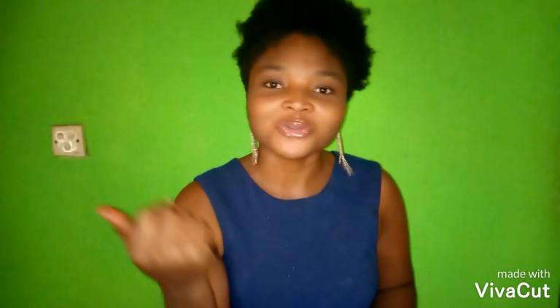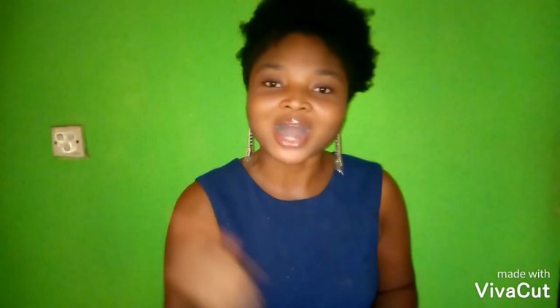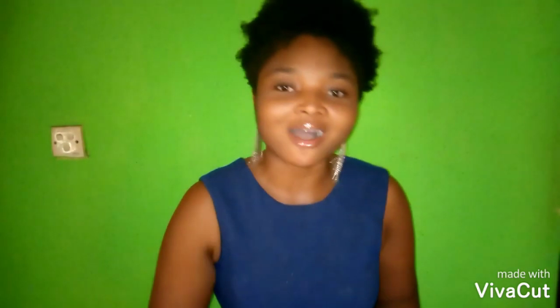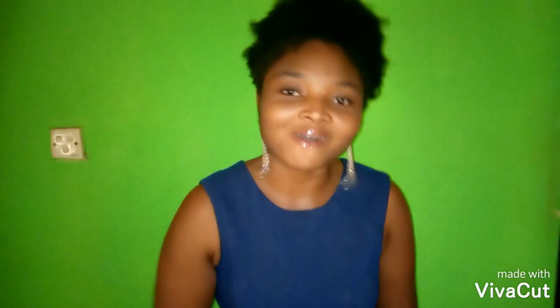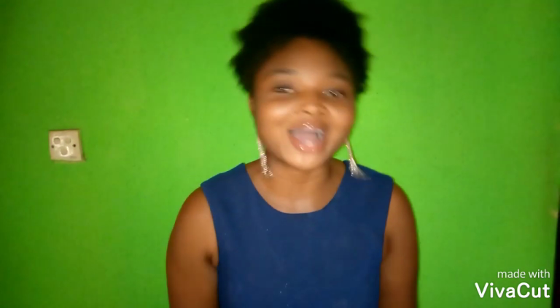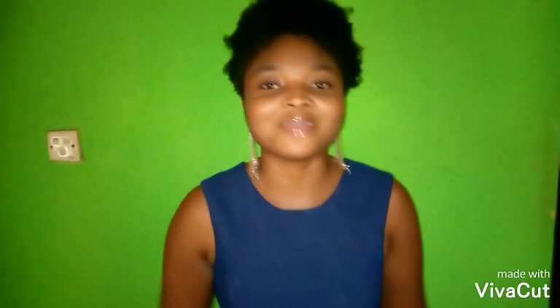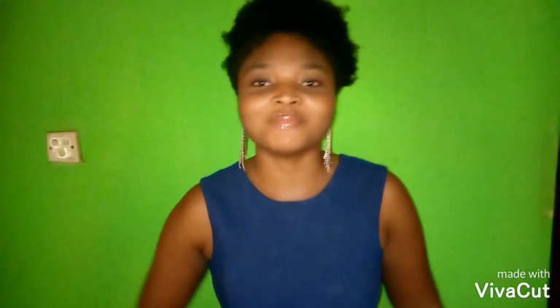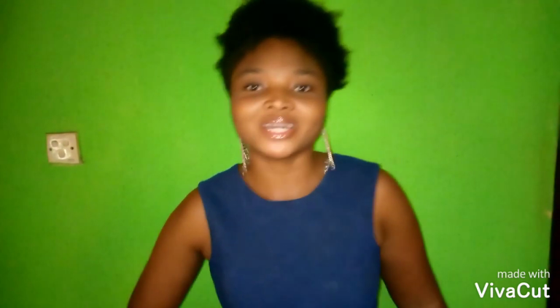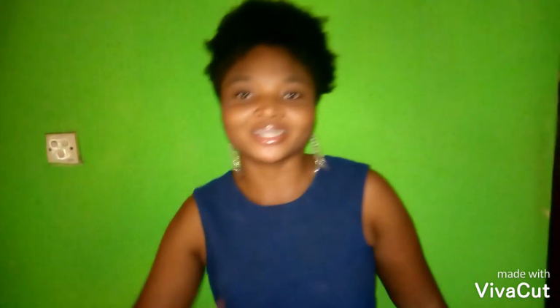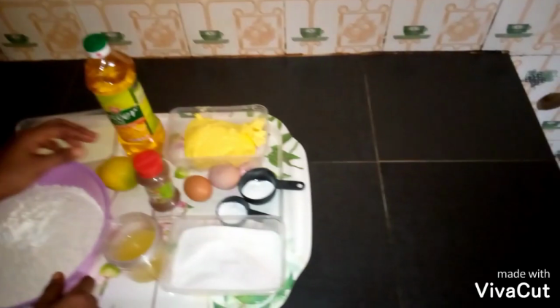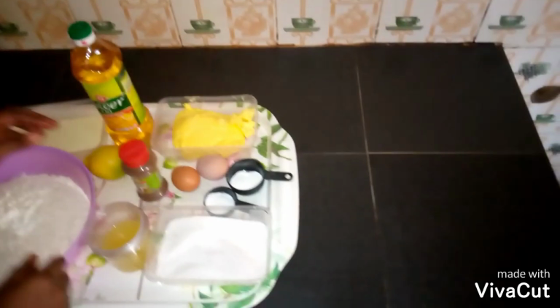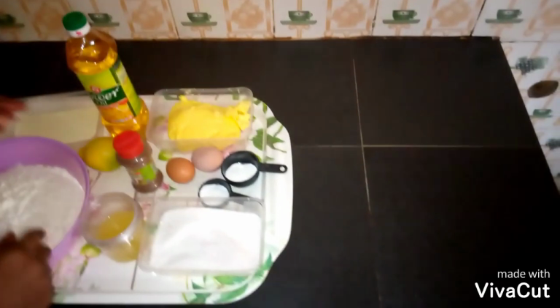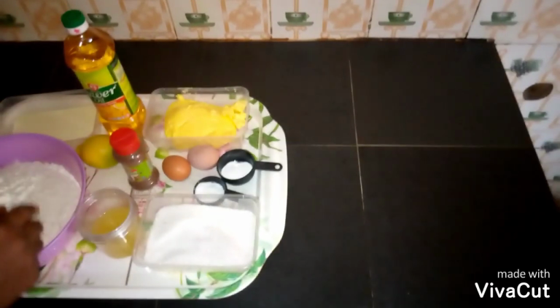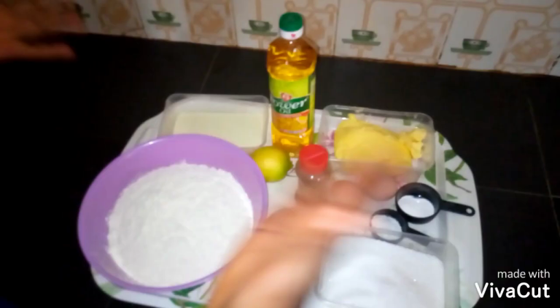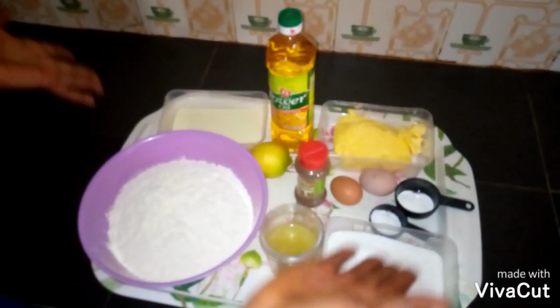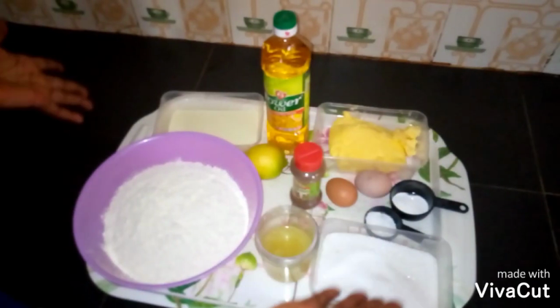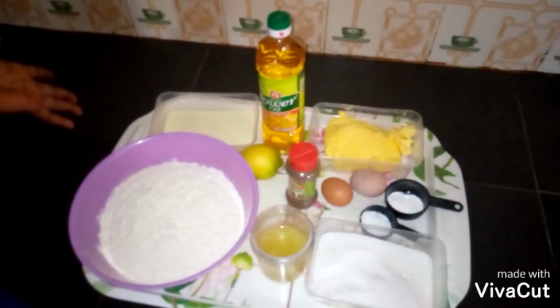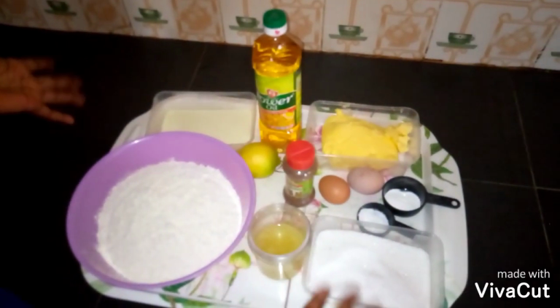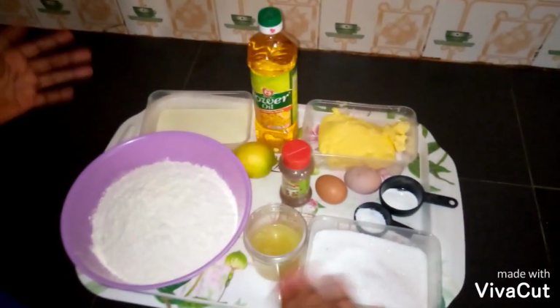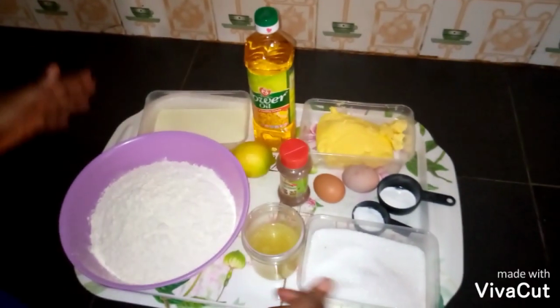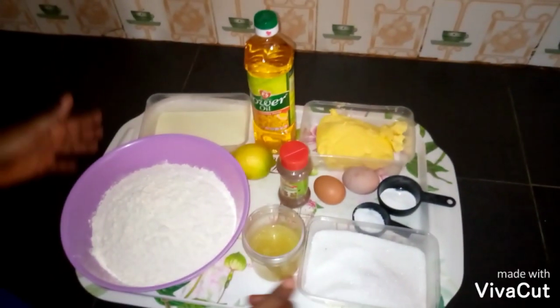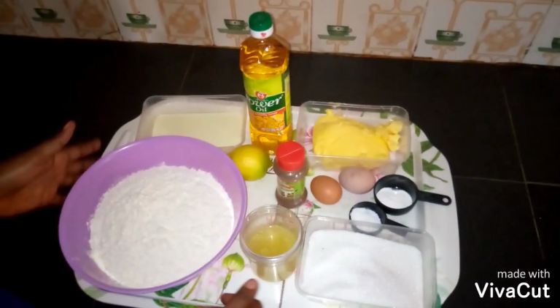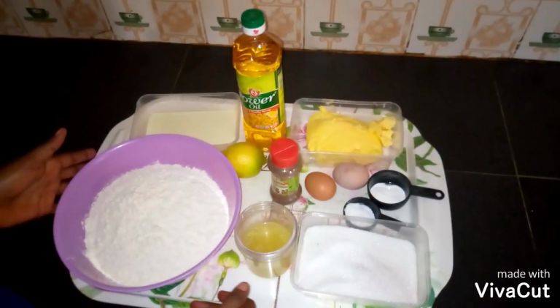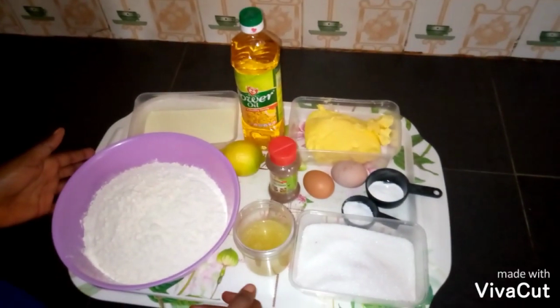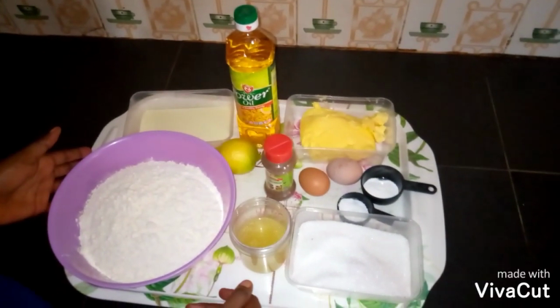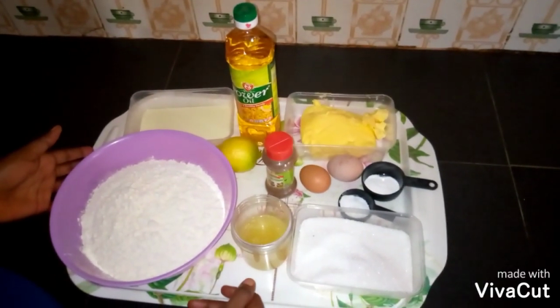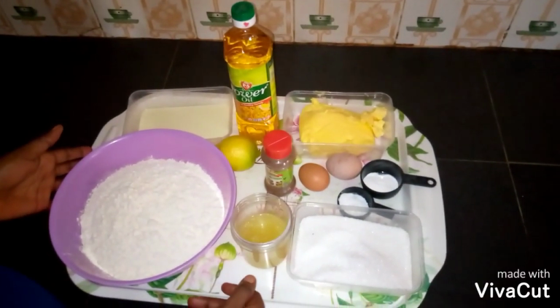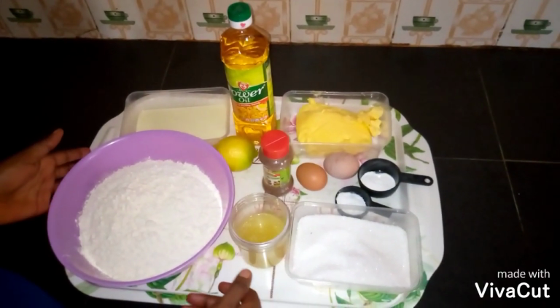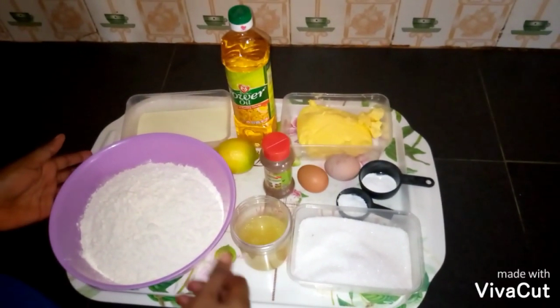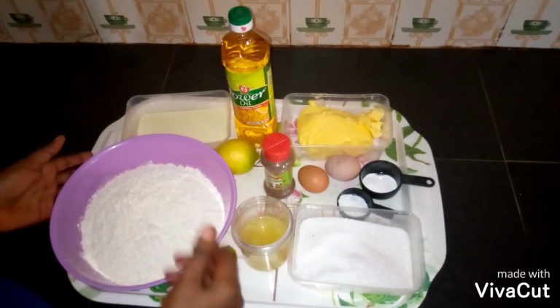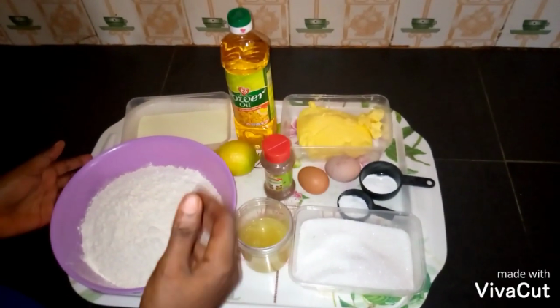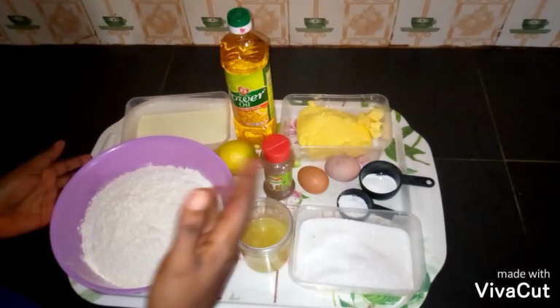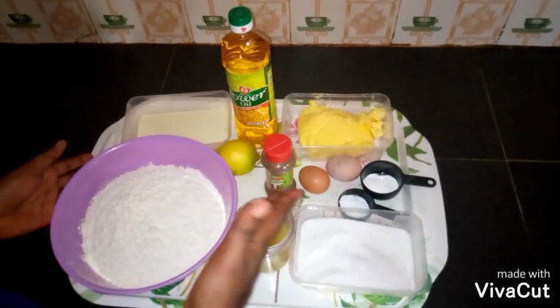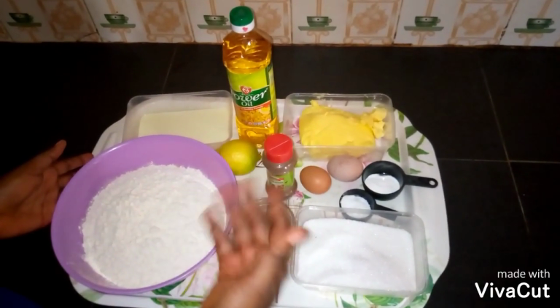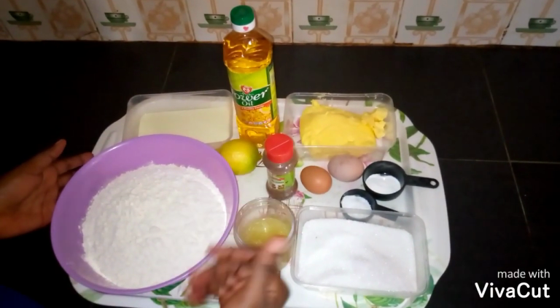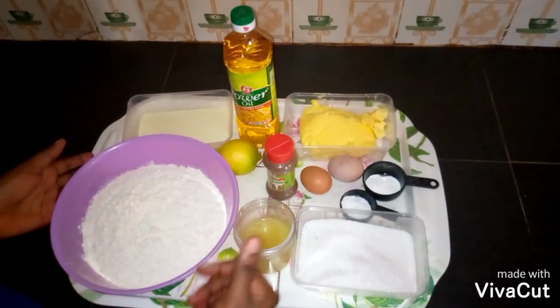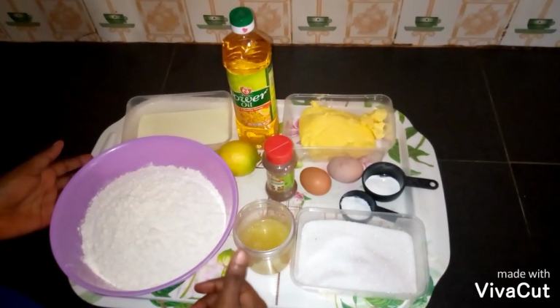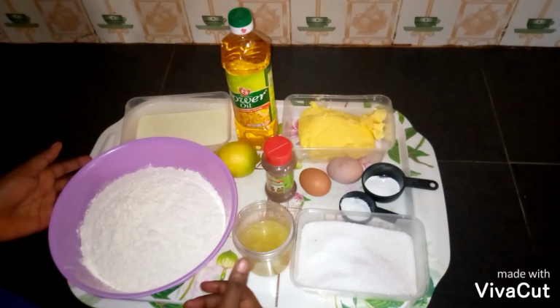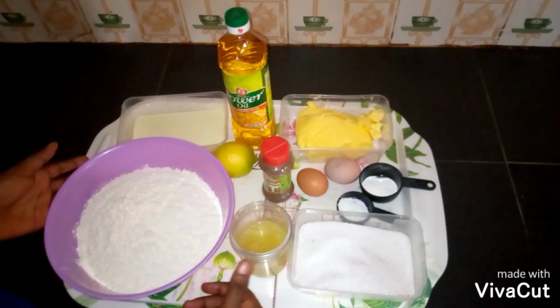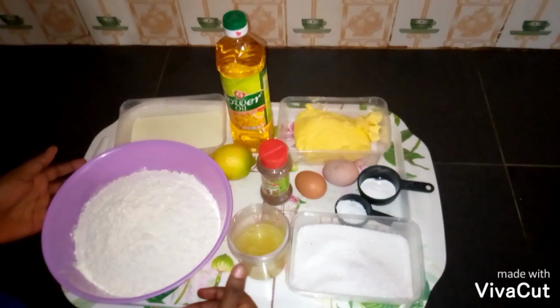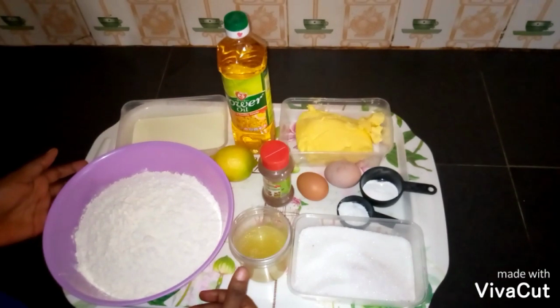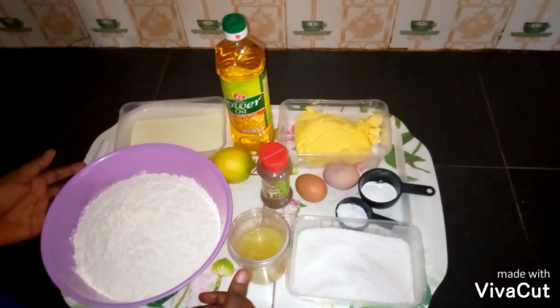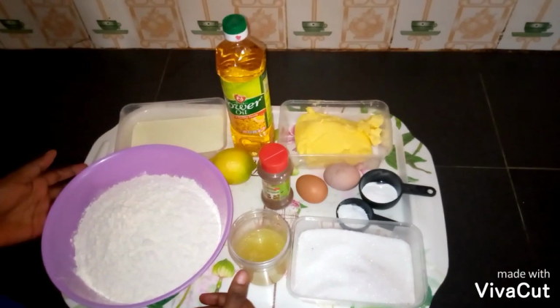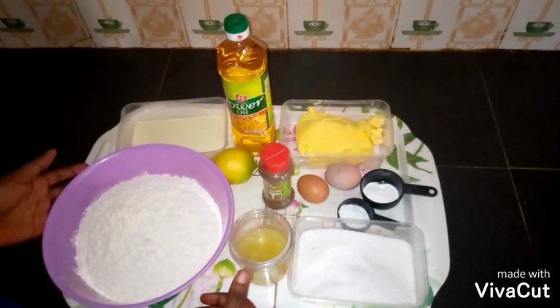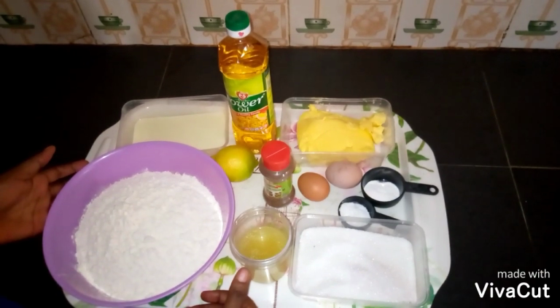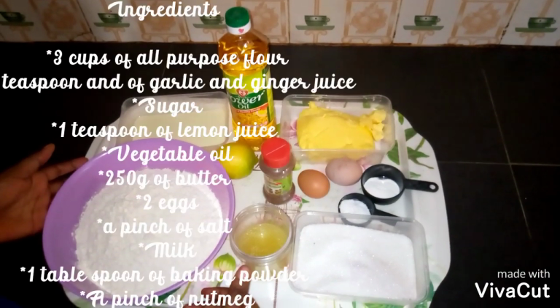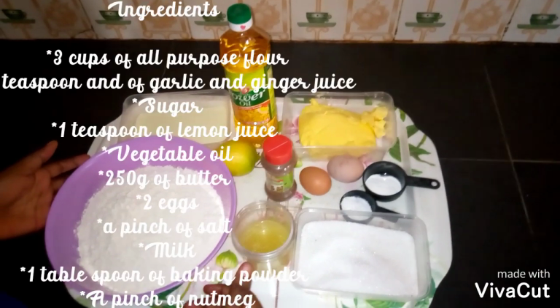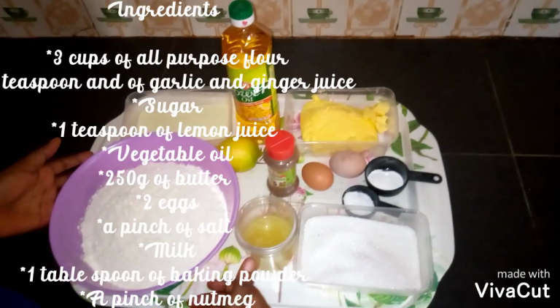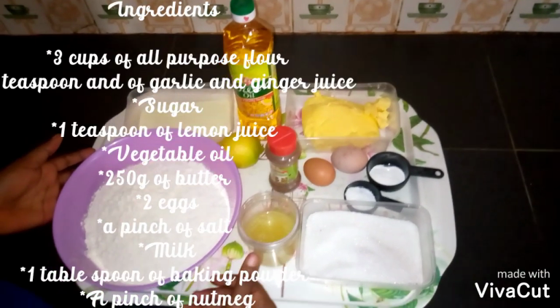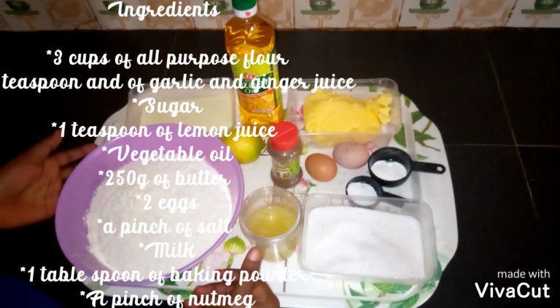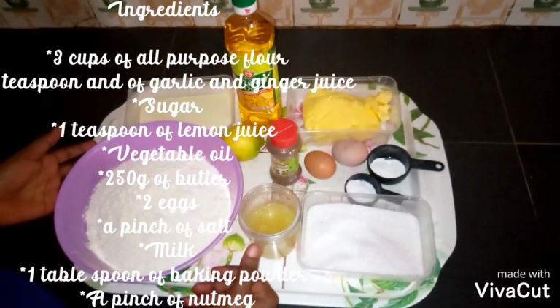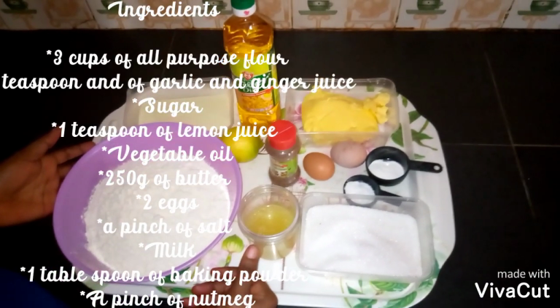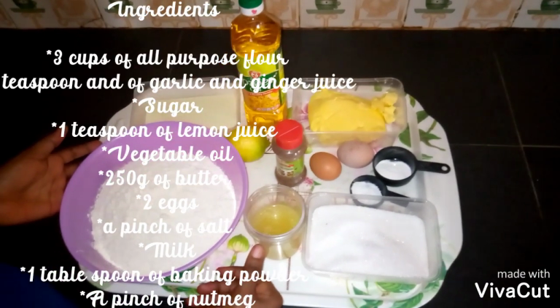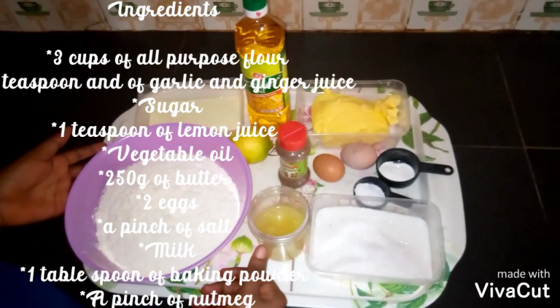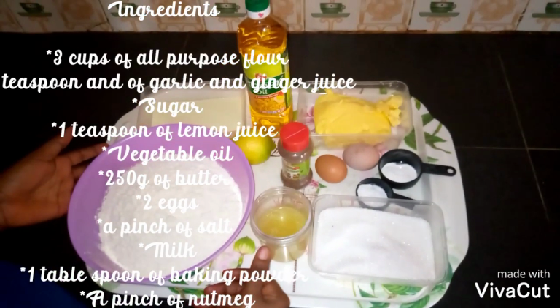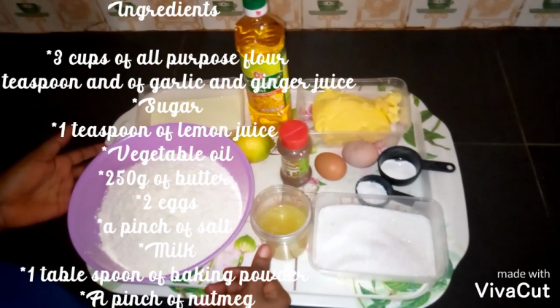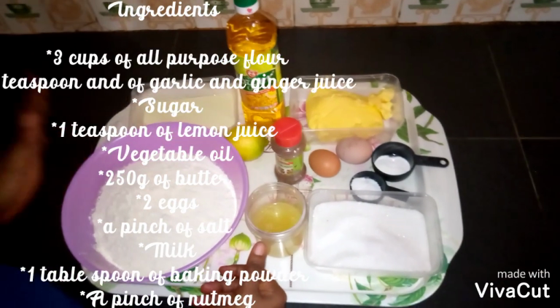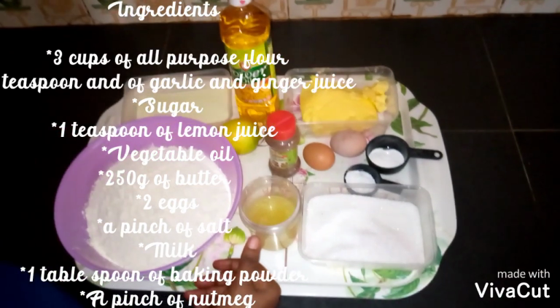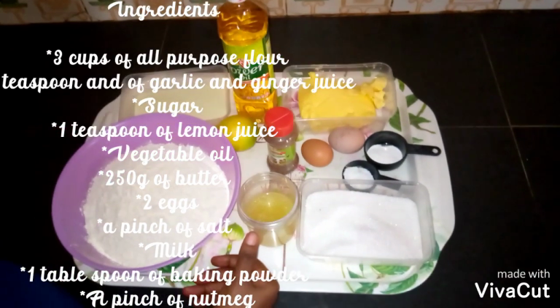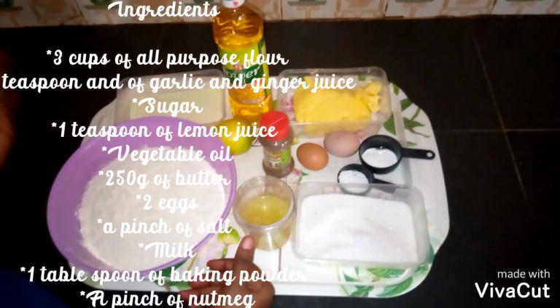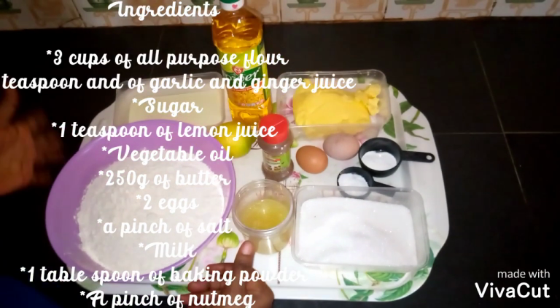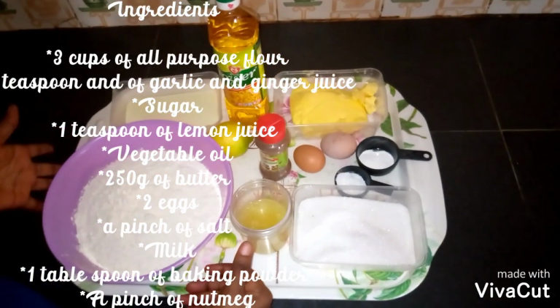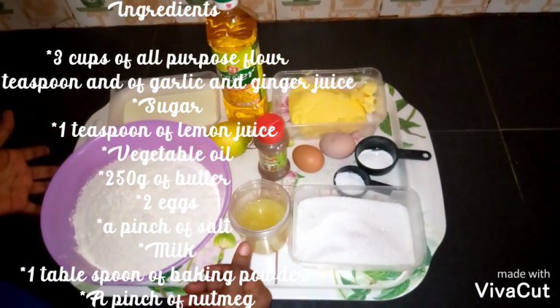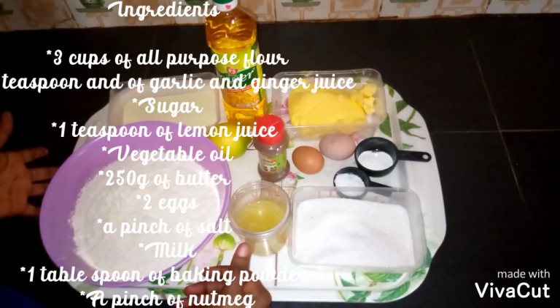Welcome to my kitchen. These are the ingredients I'm going to use to make this chin chin.